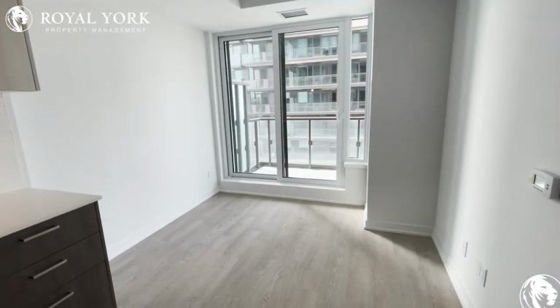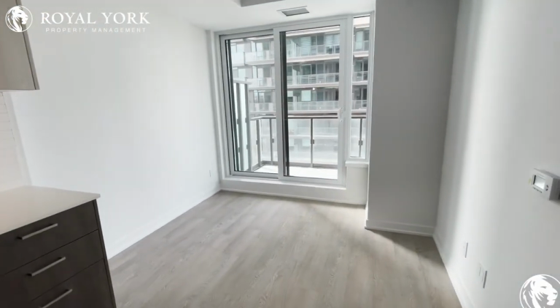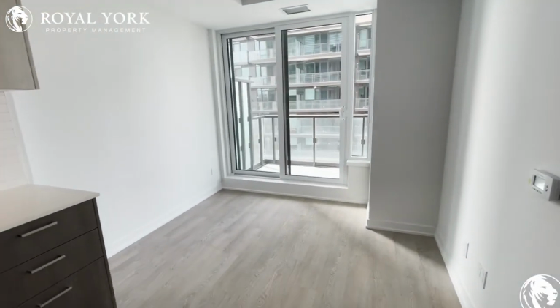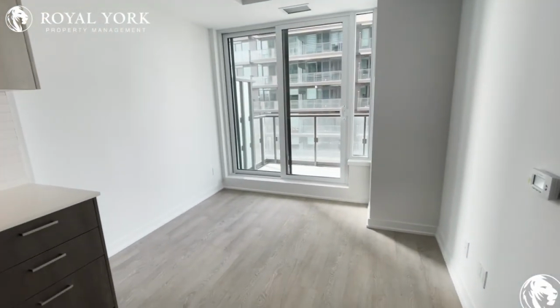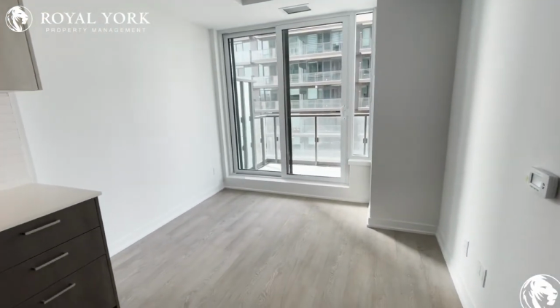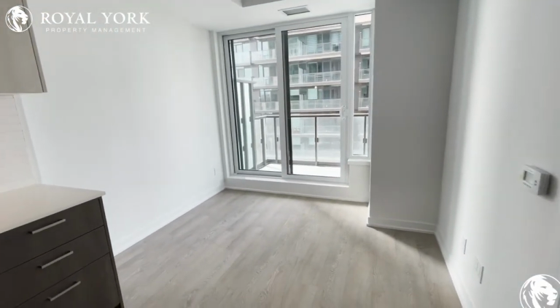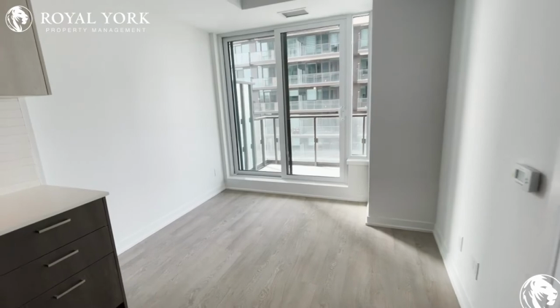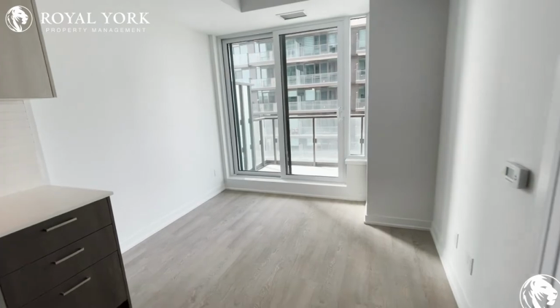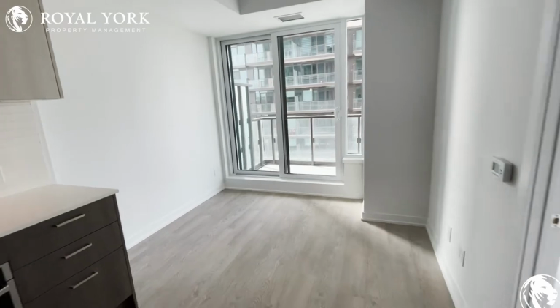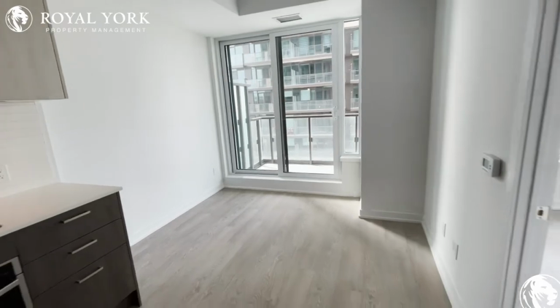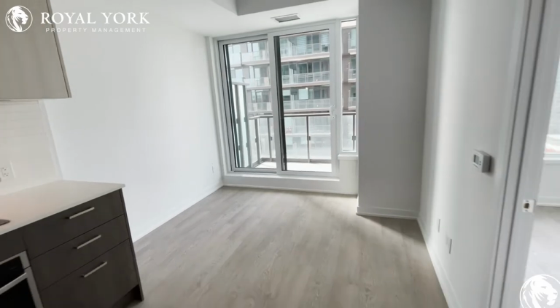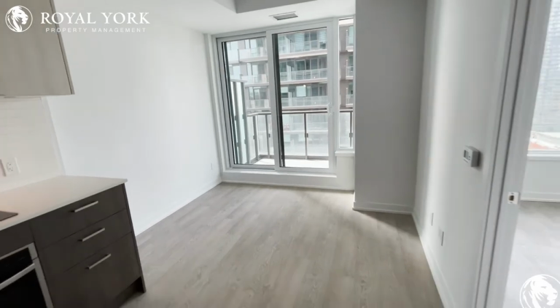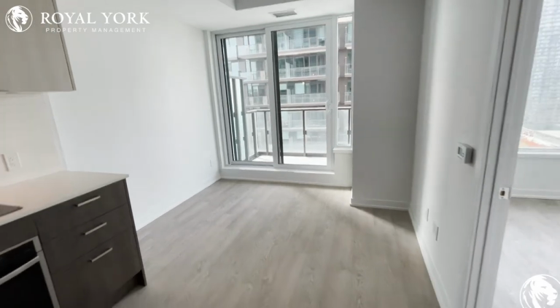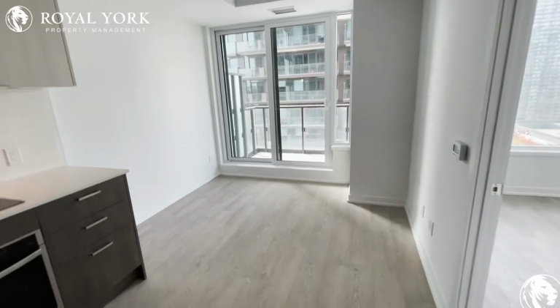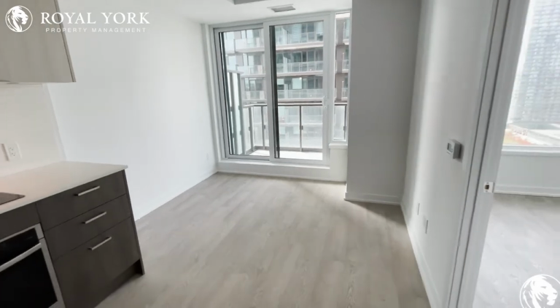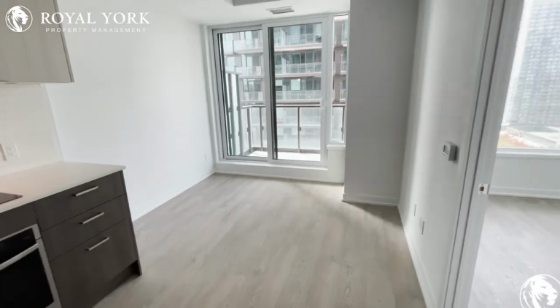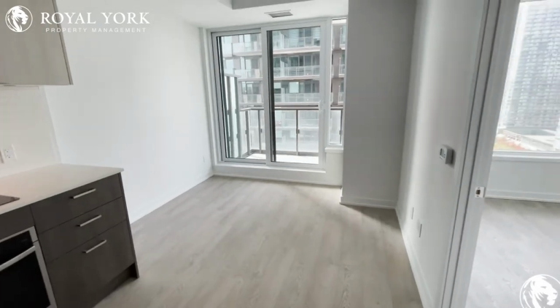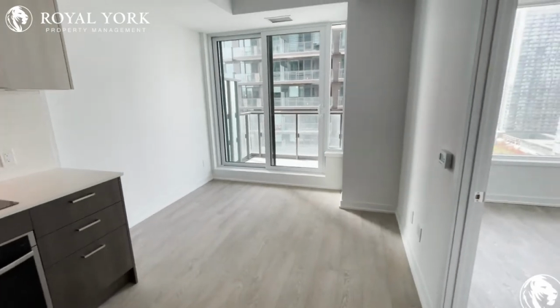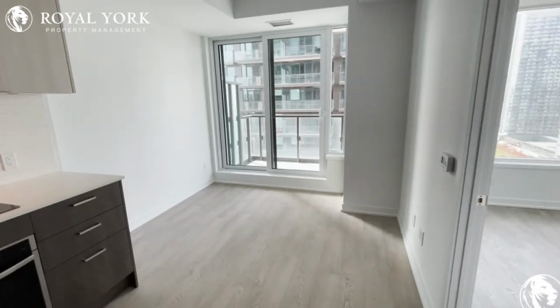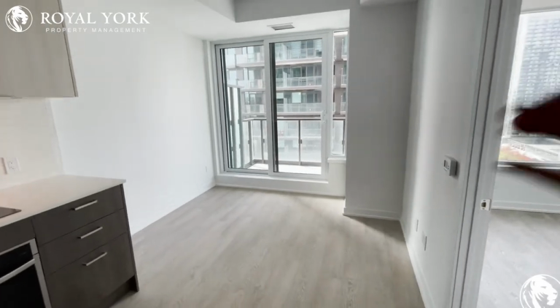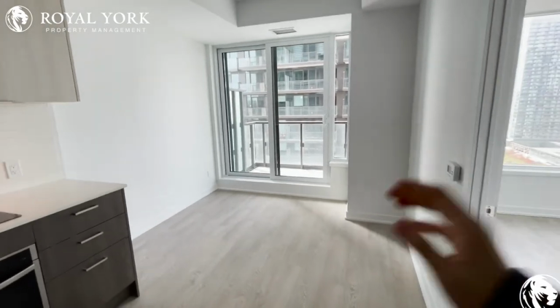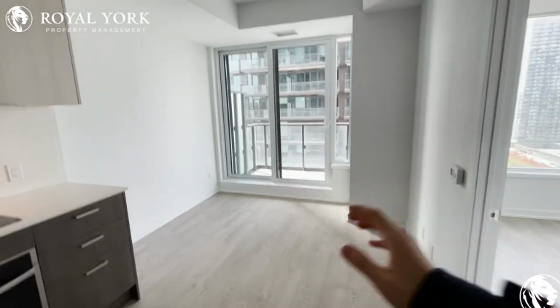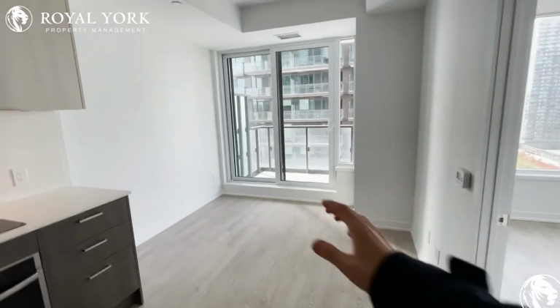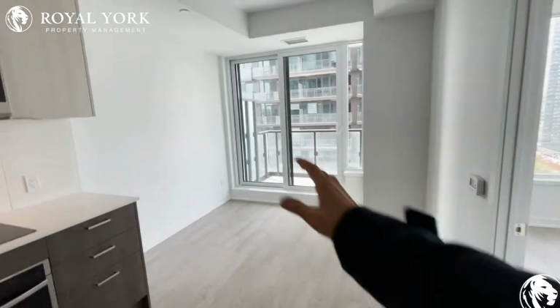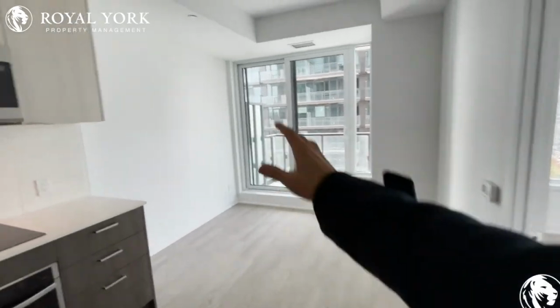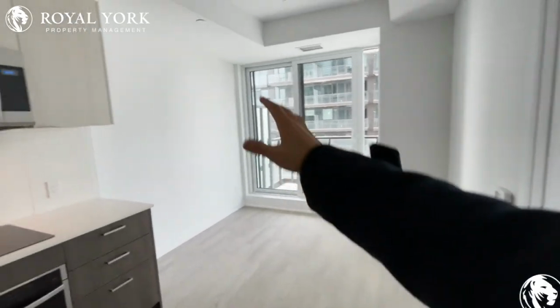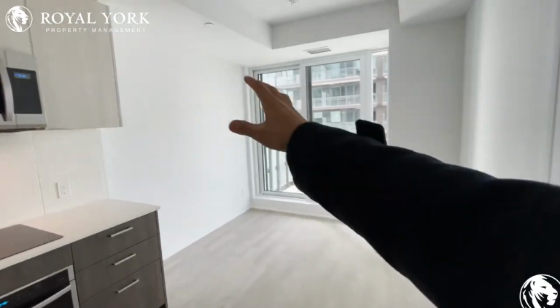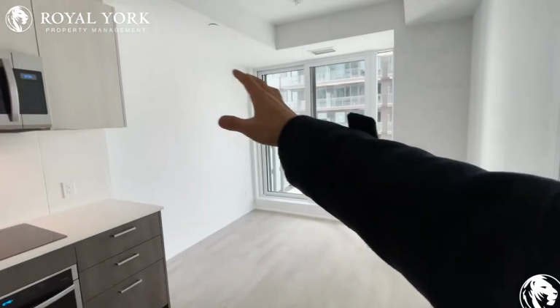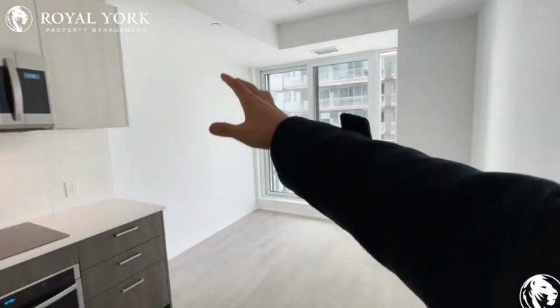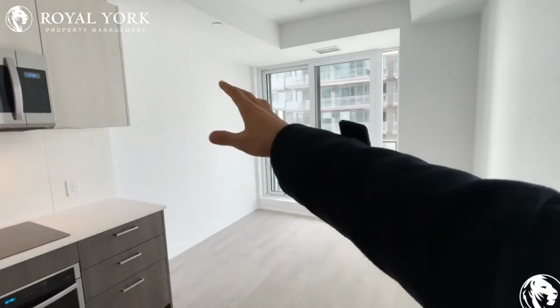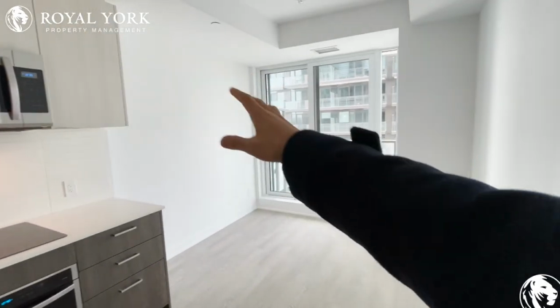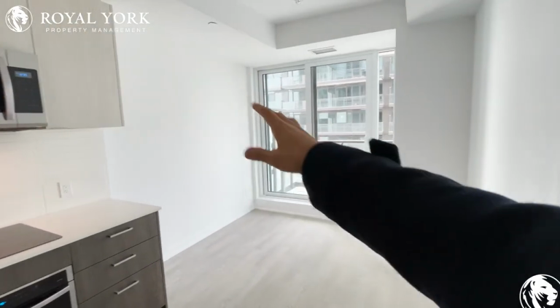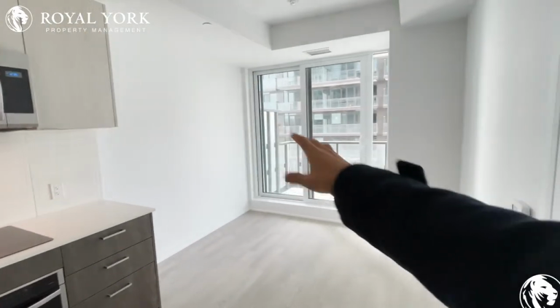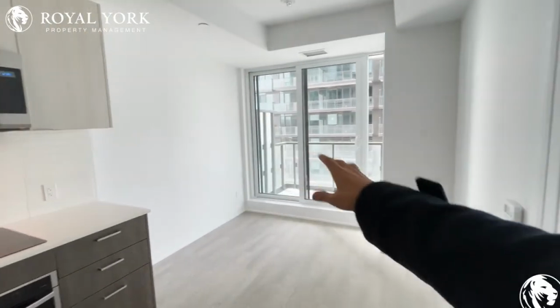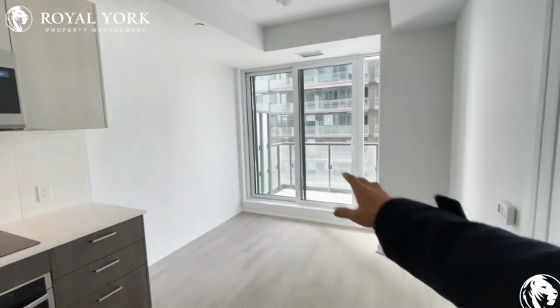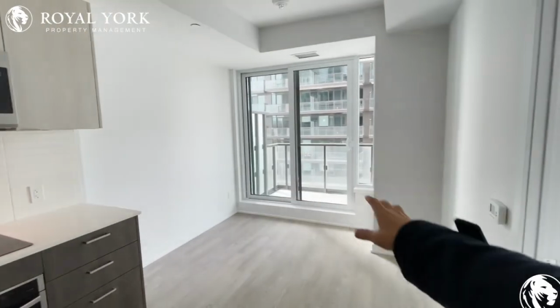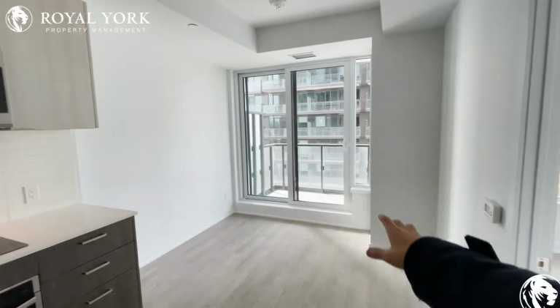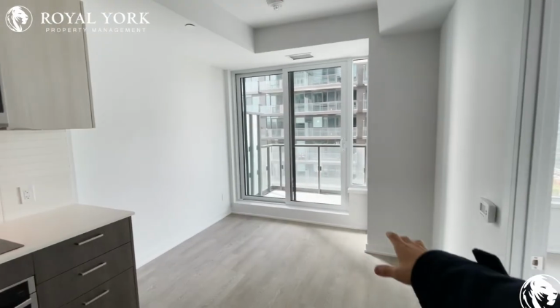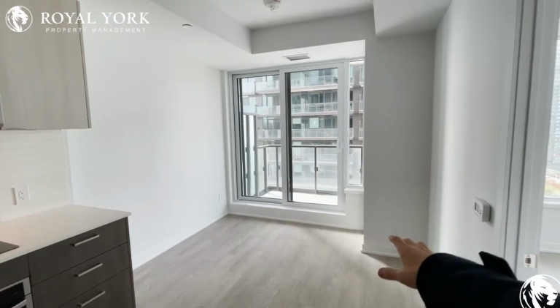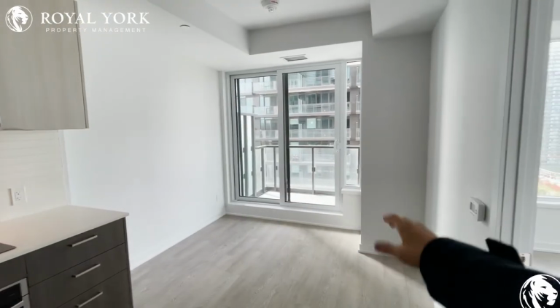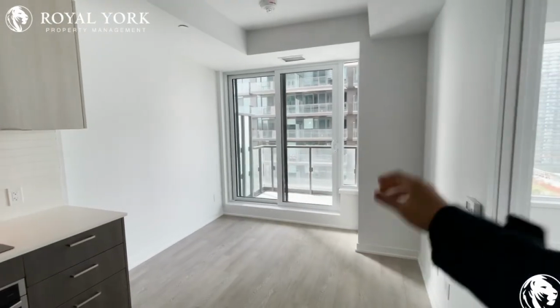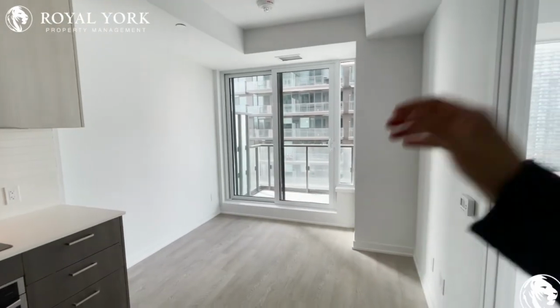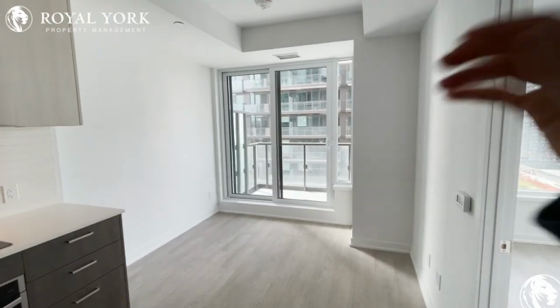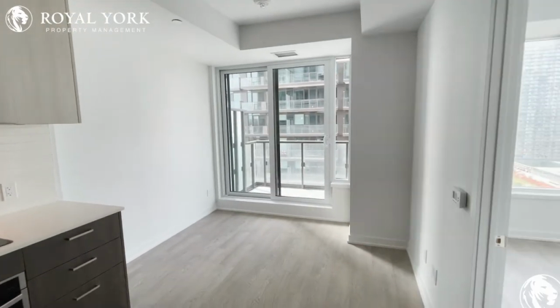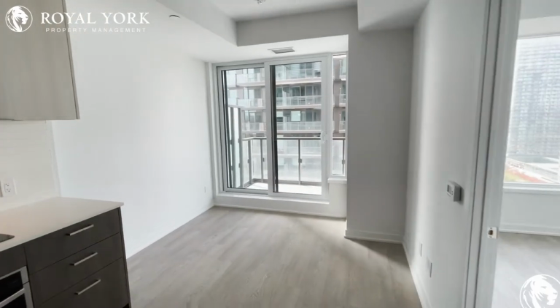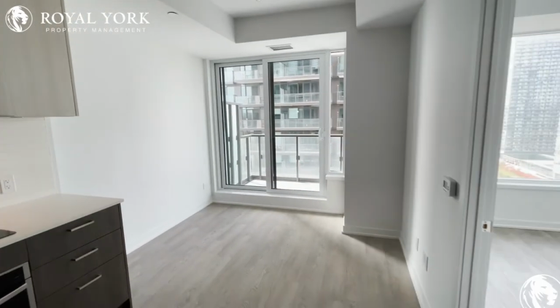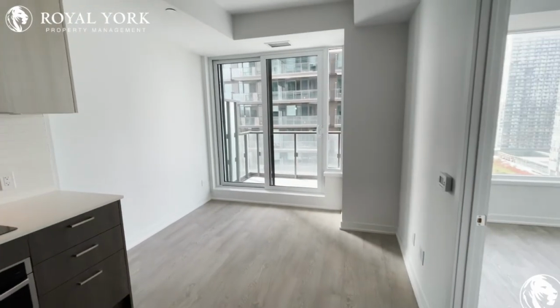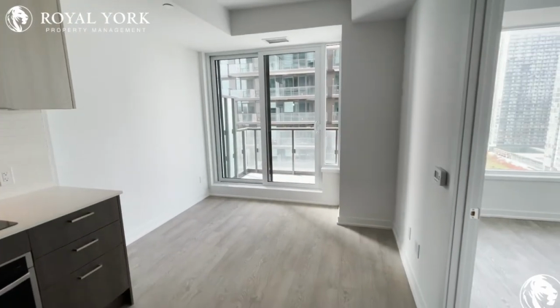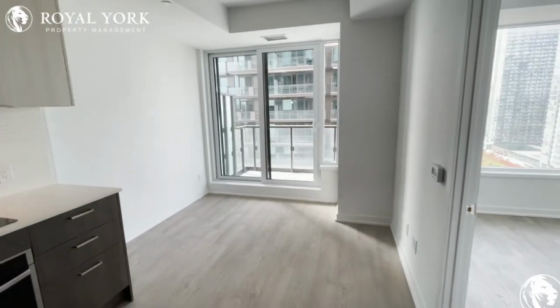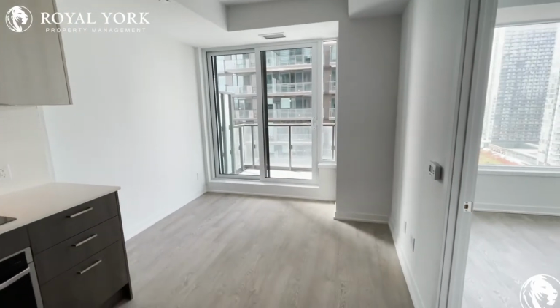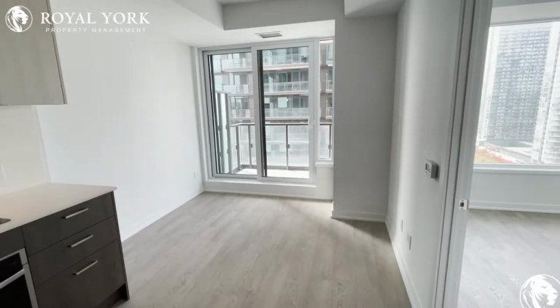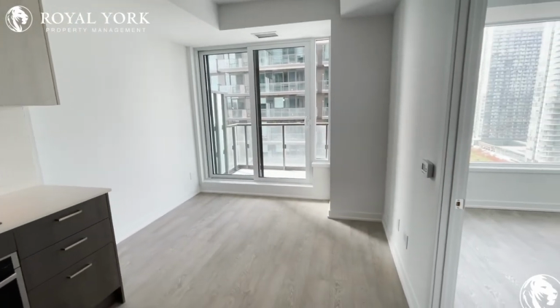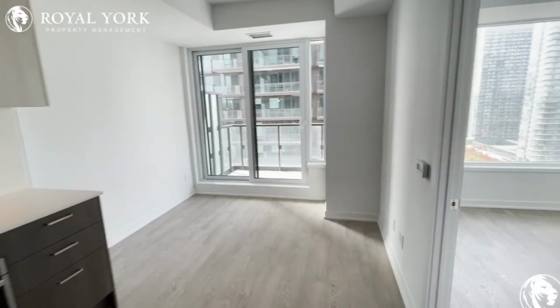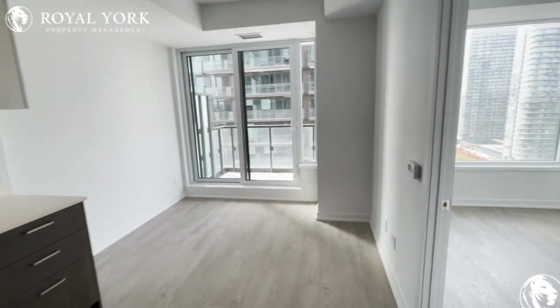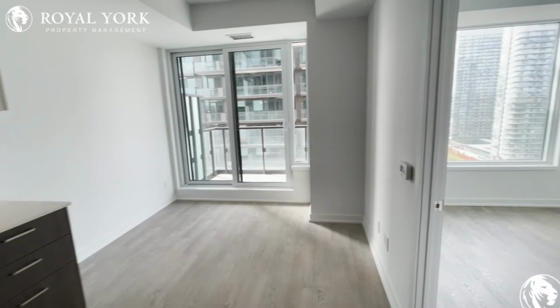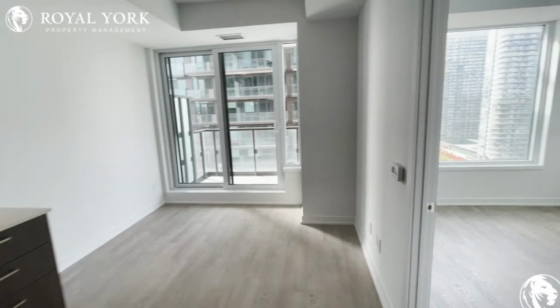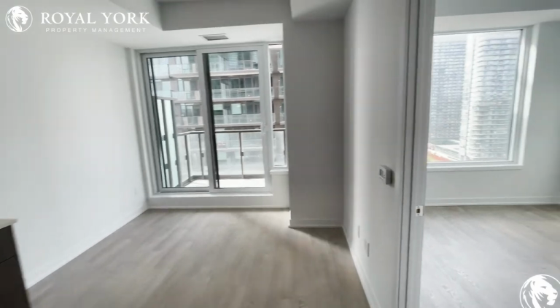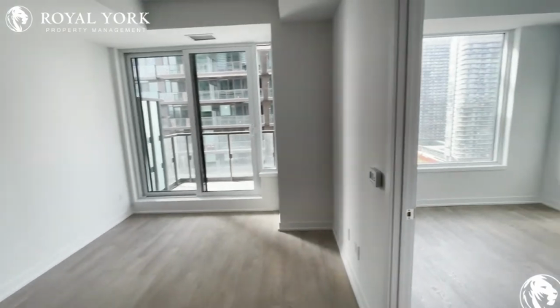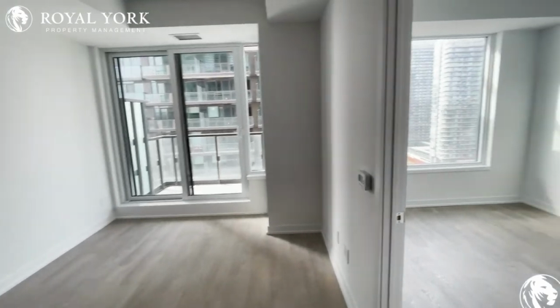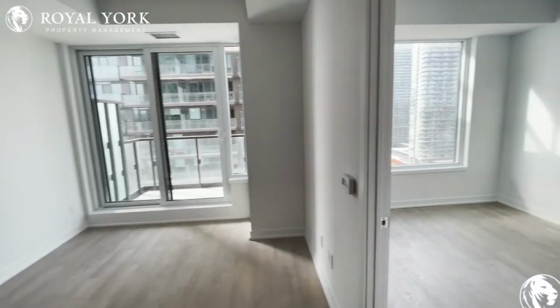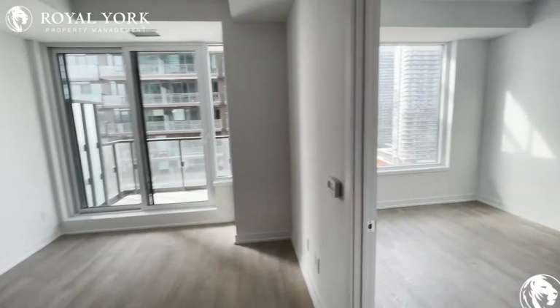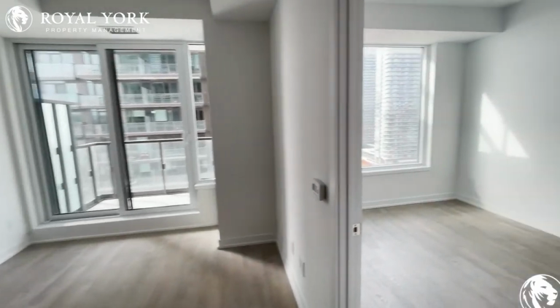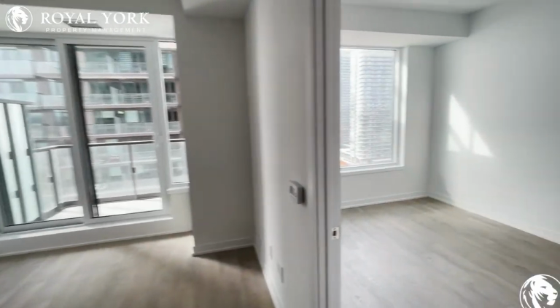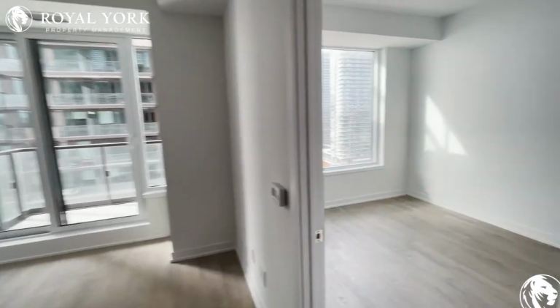Here you have your living room — you can easily put a TV on the wall, a couch, and a coffee table.